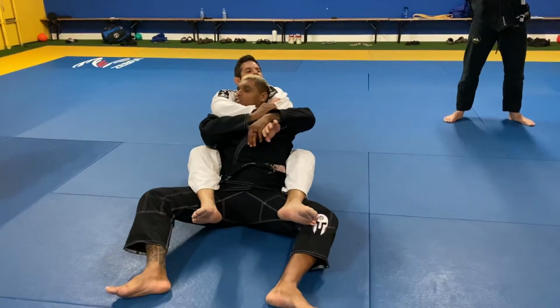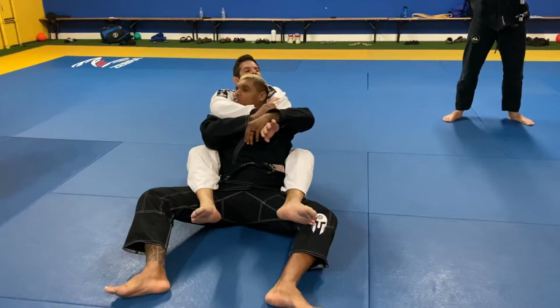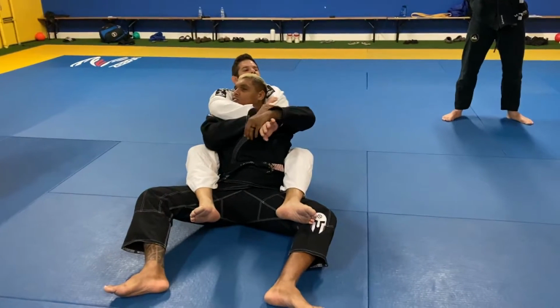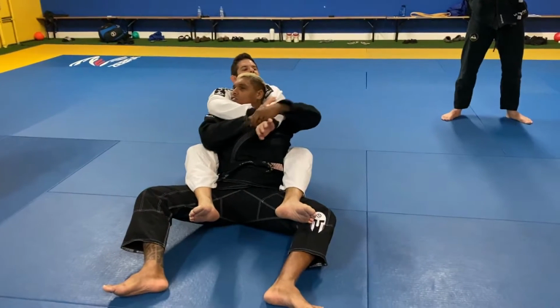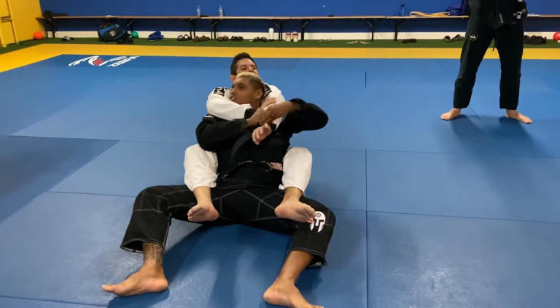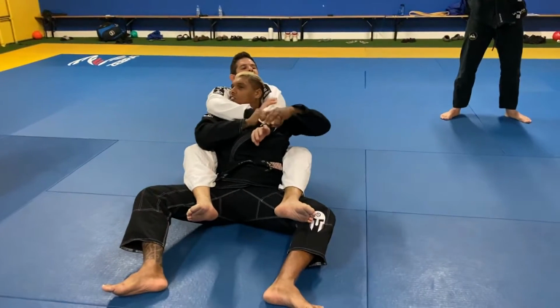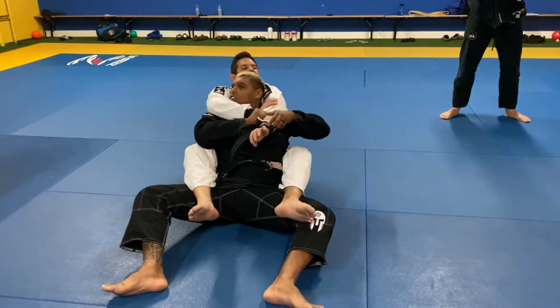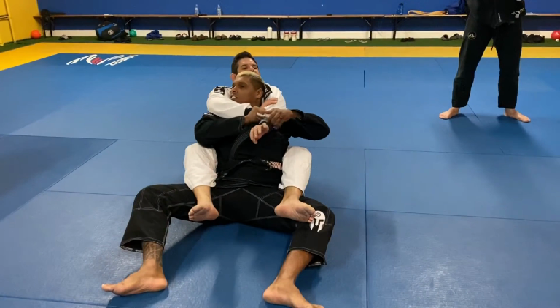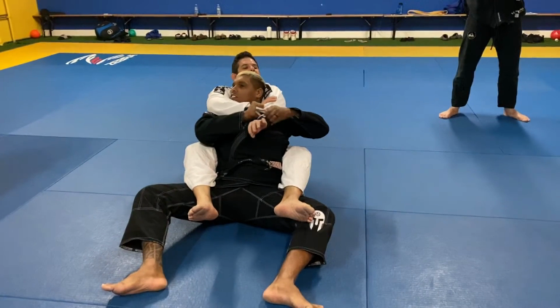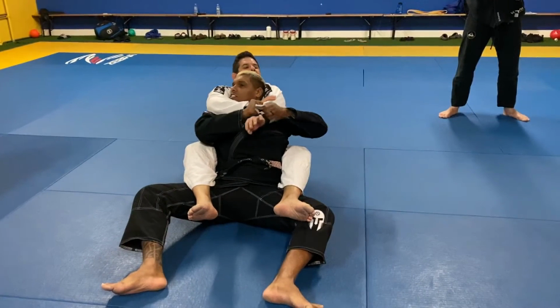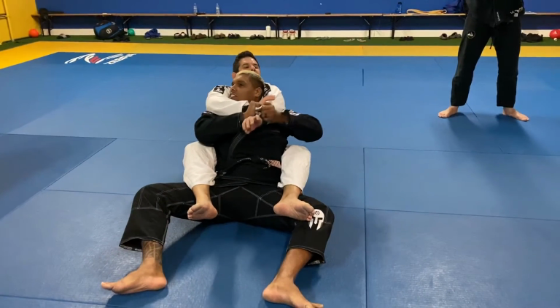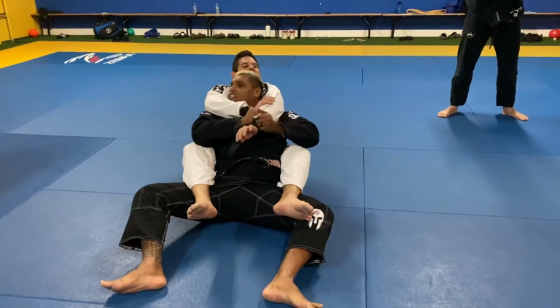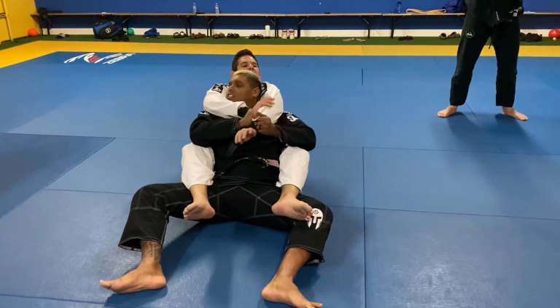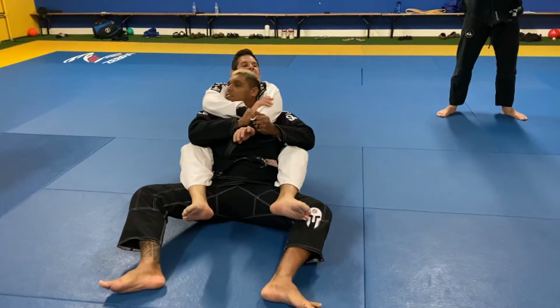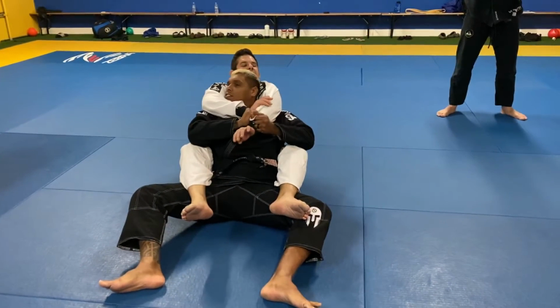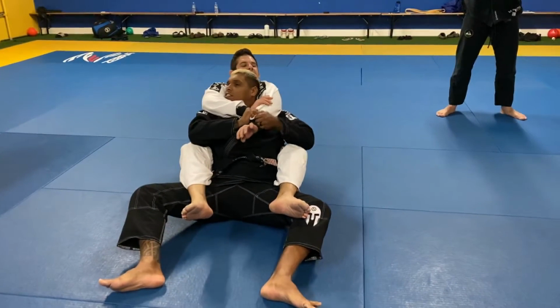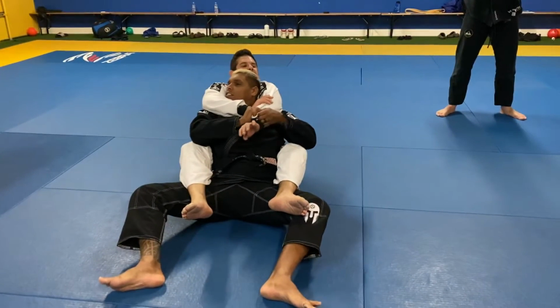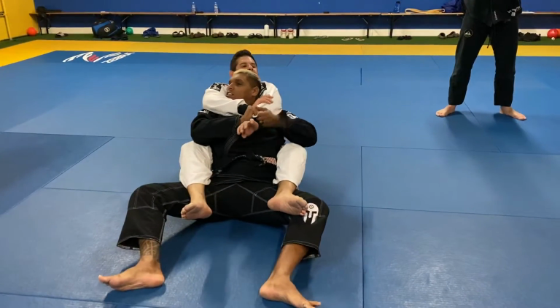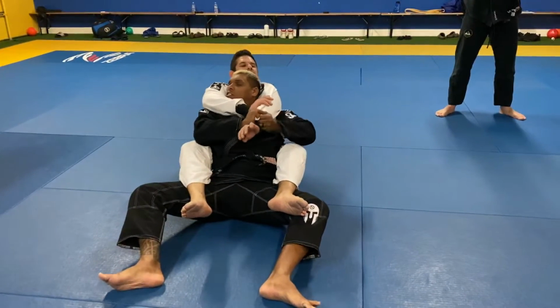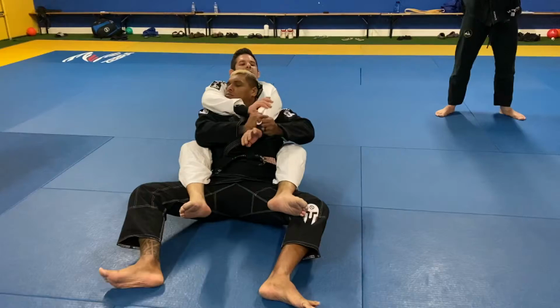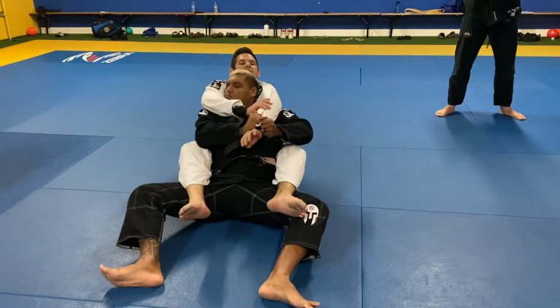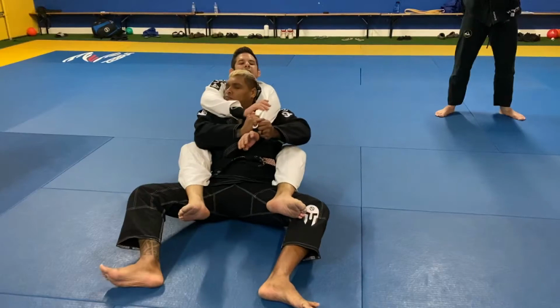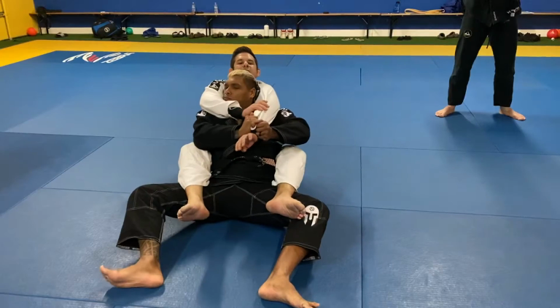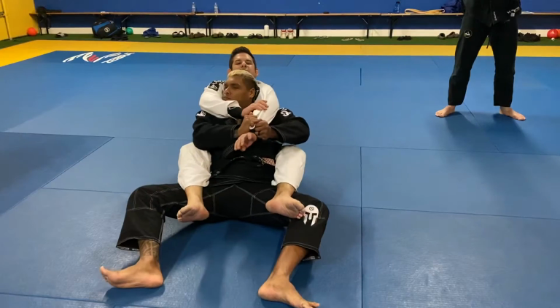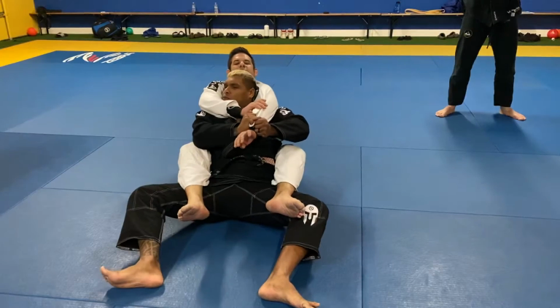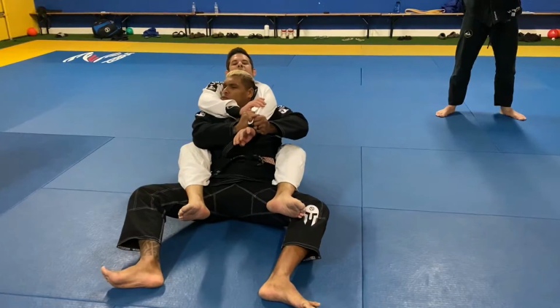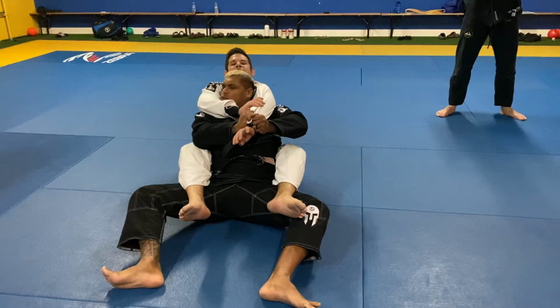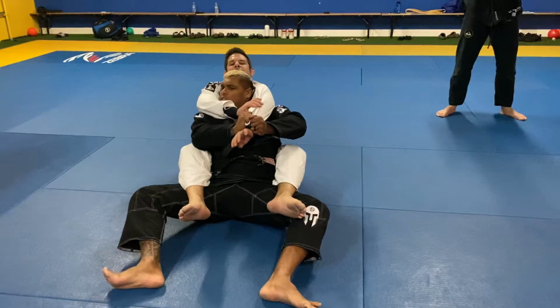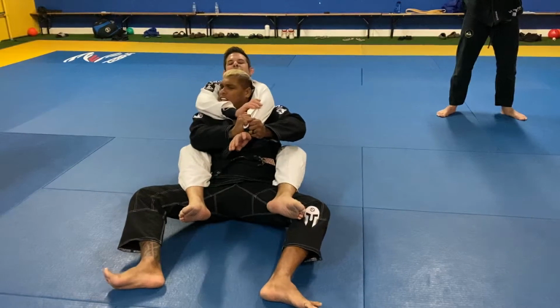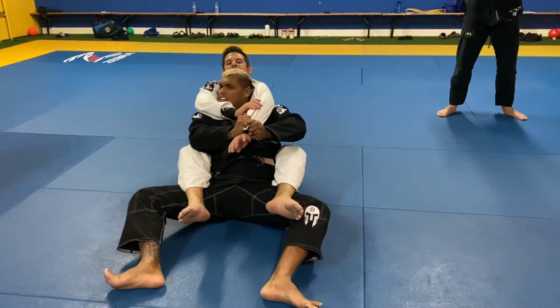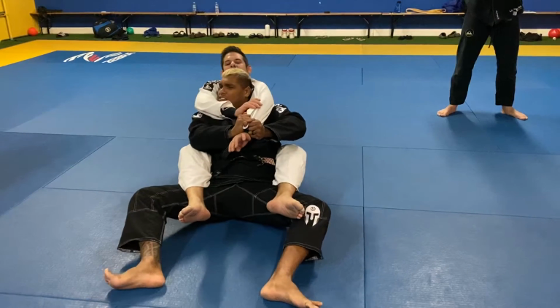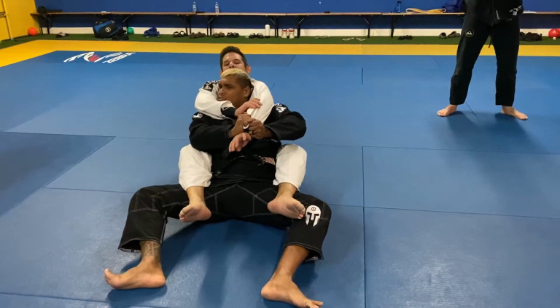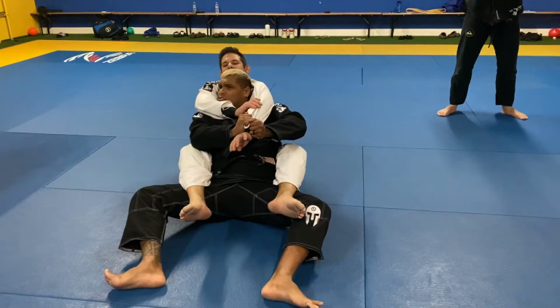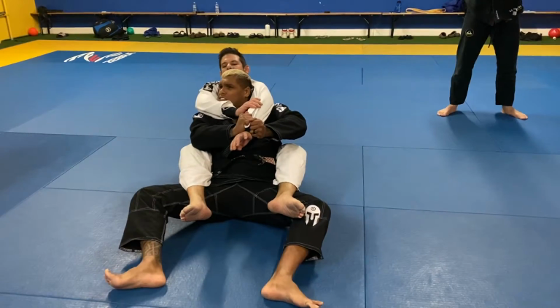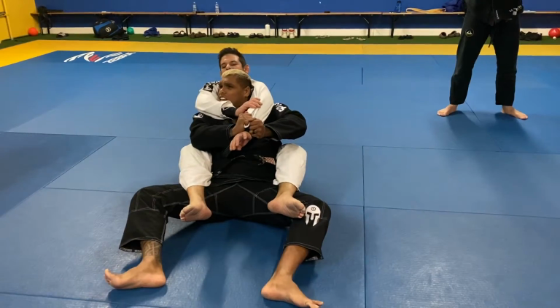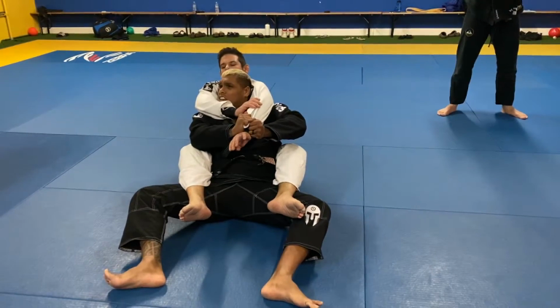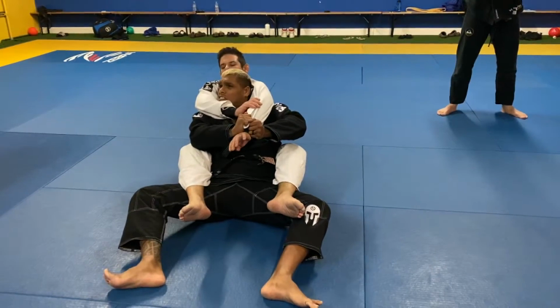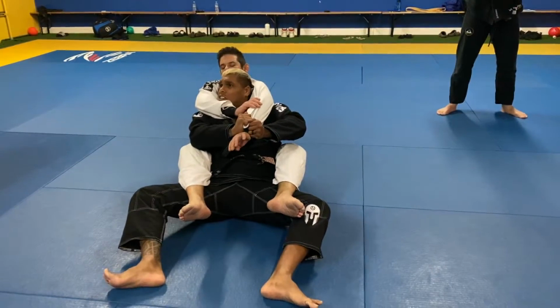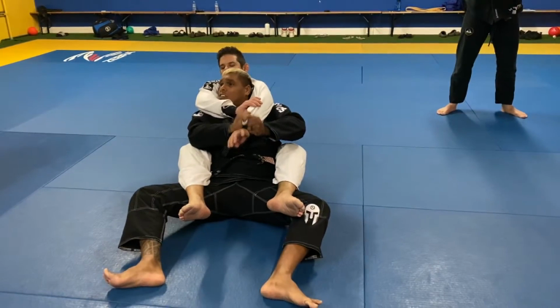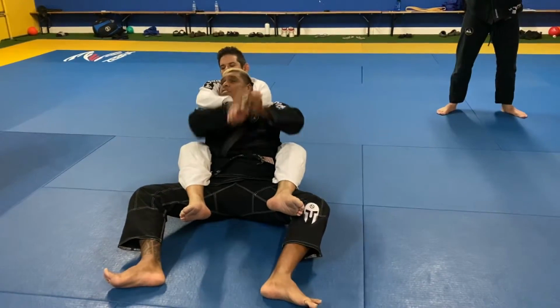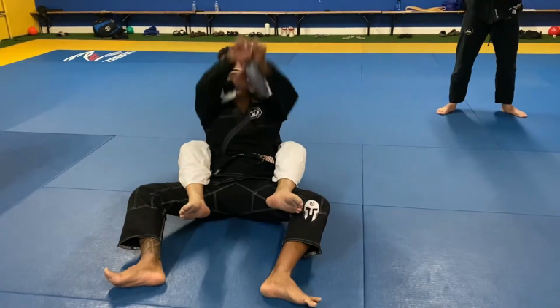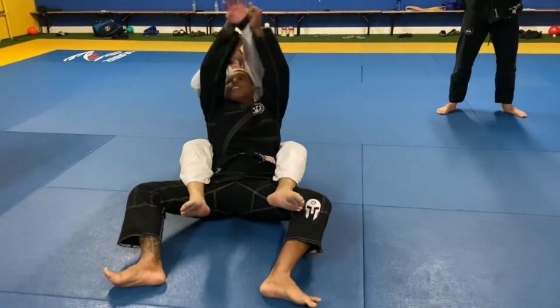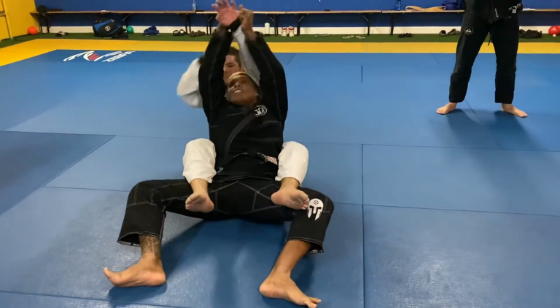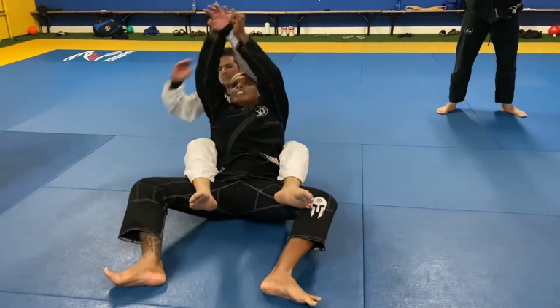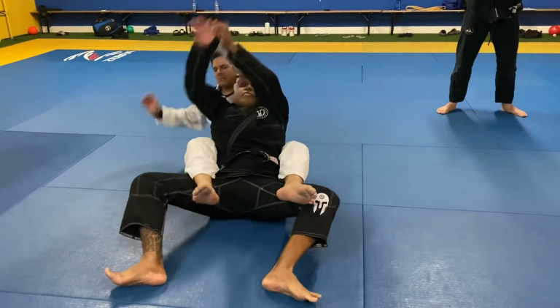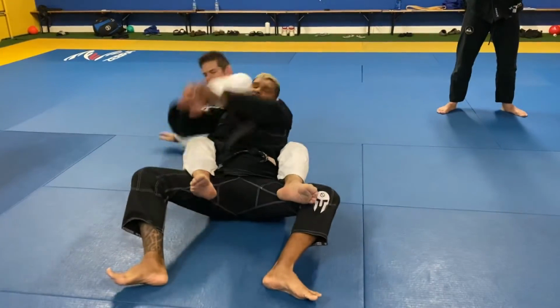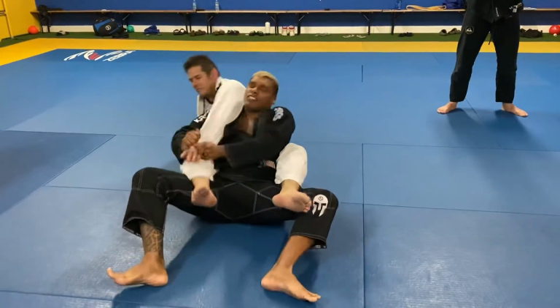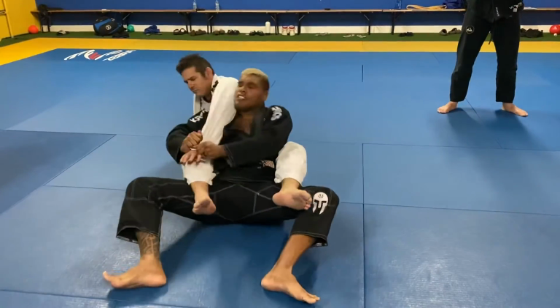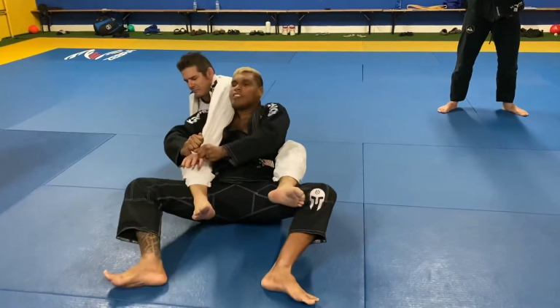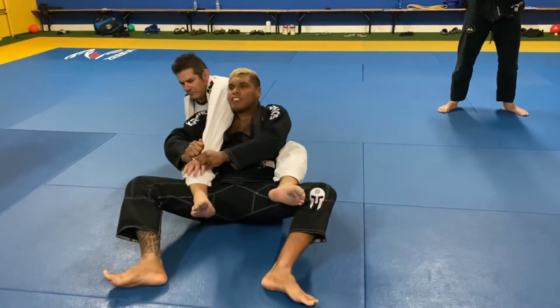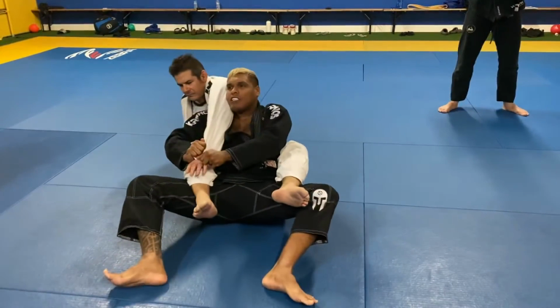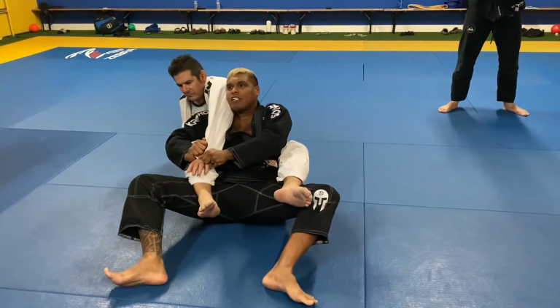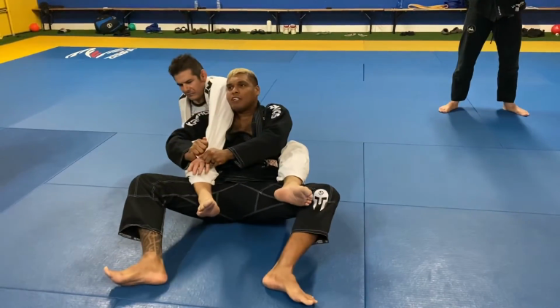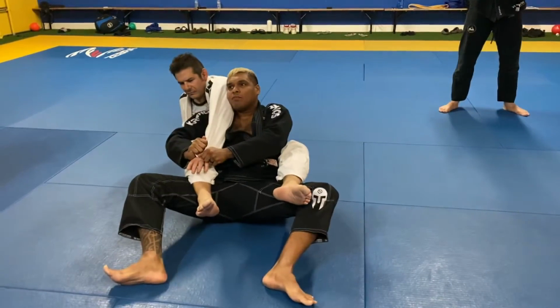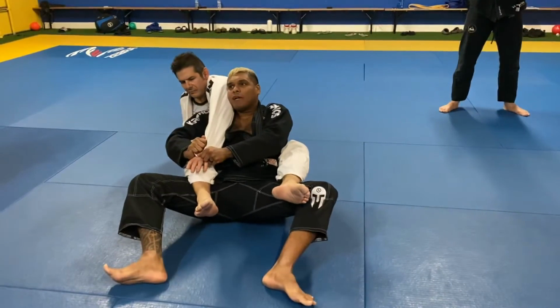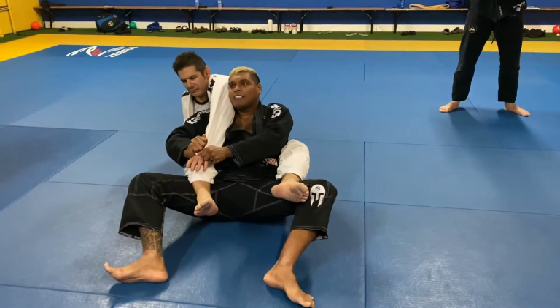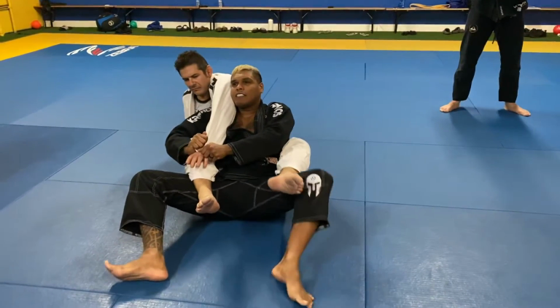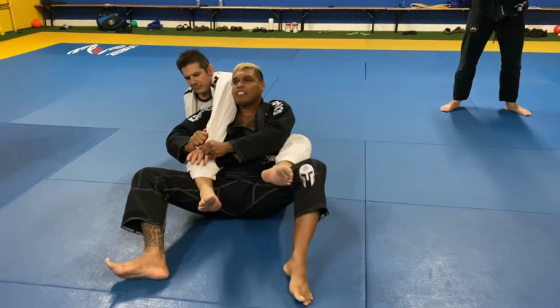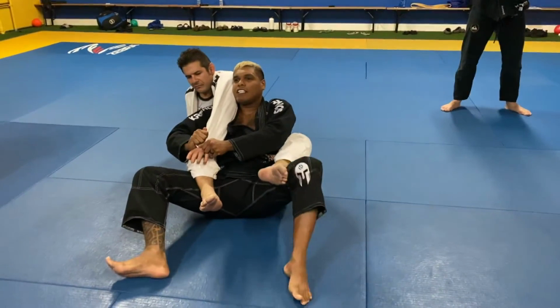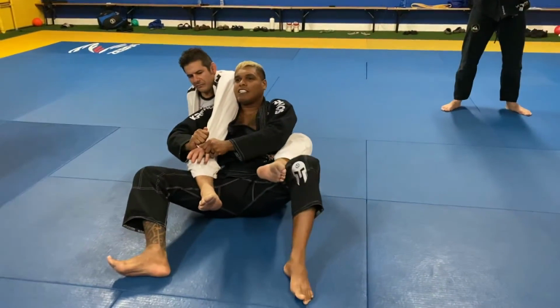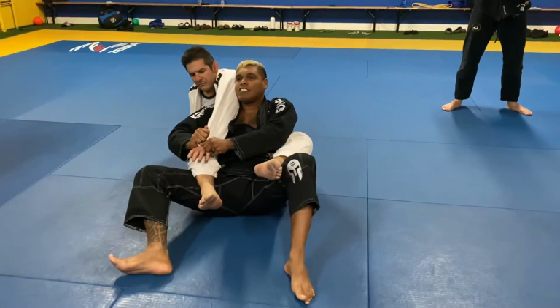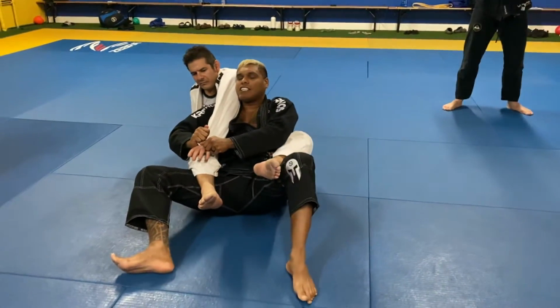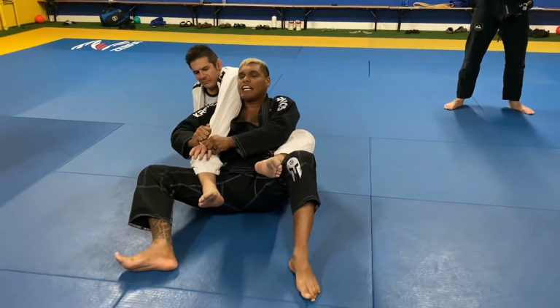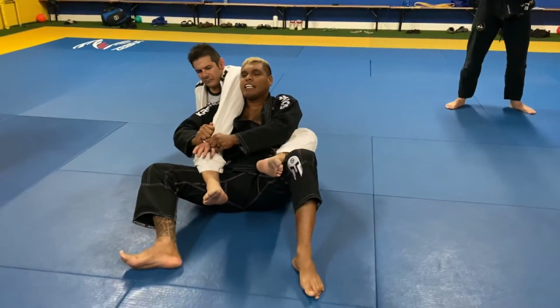Control his lift, pull down, down, down, then lift and pass to the other side.